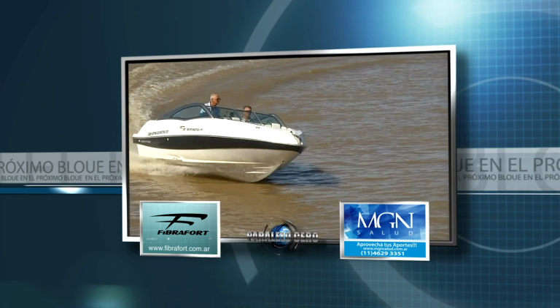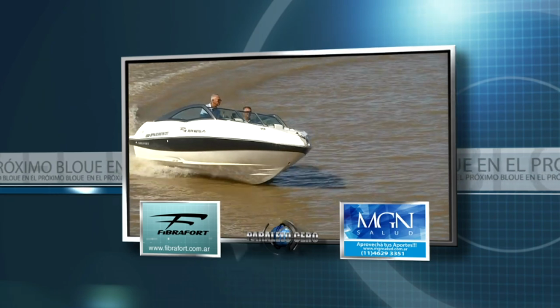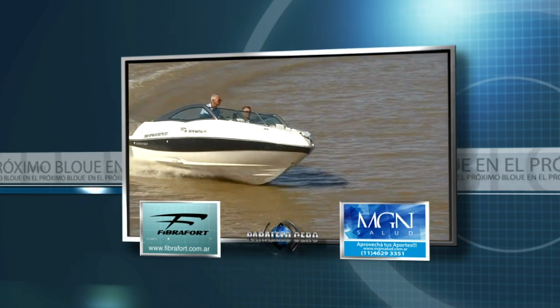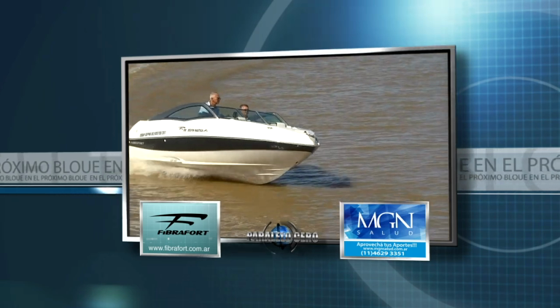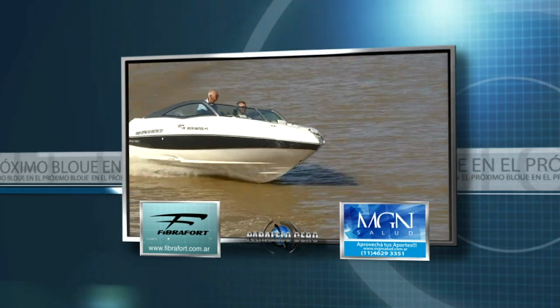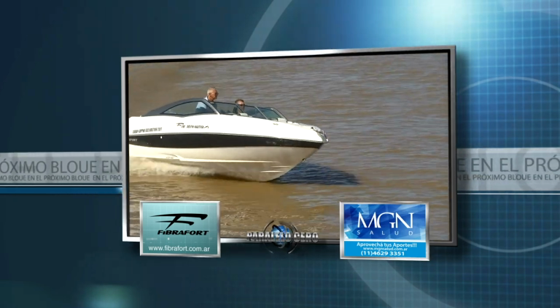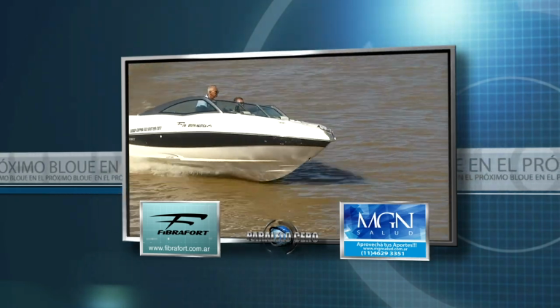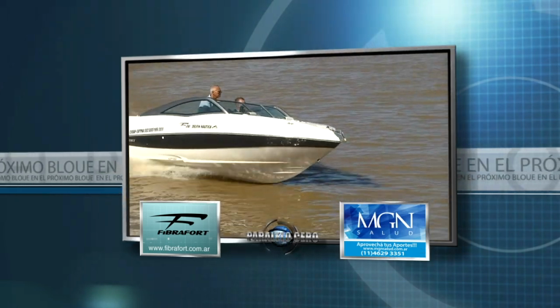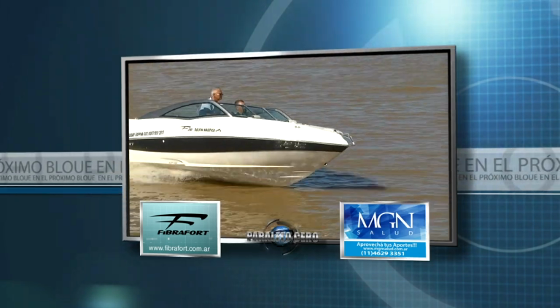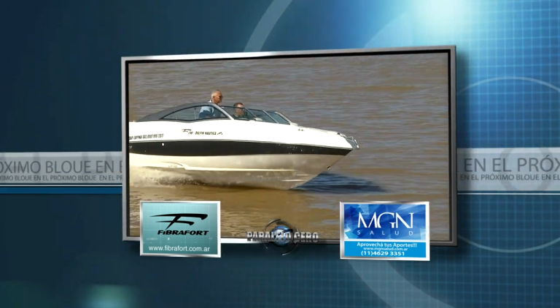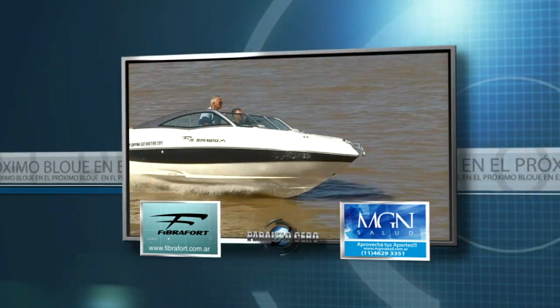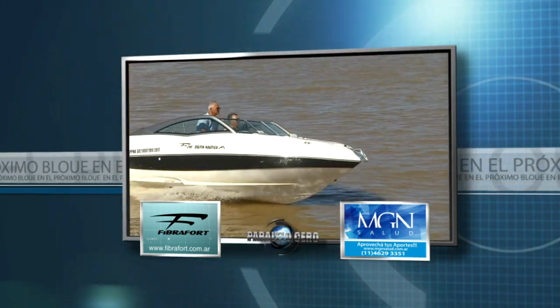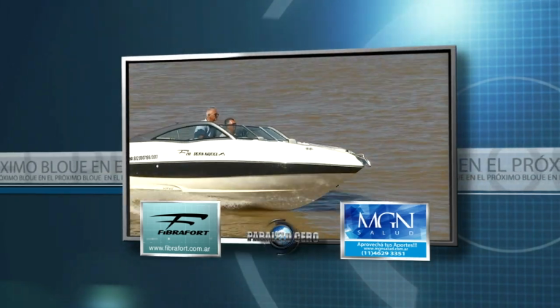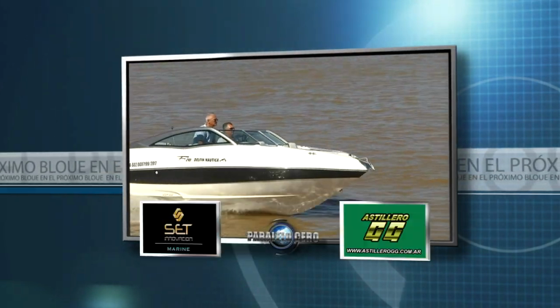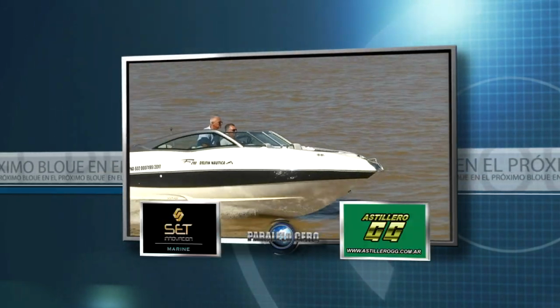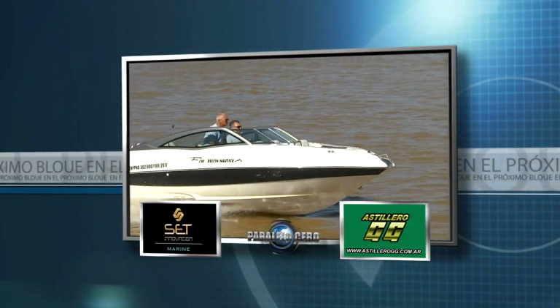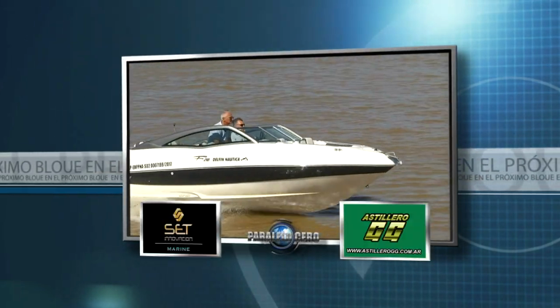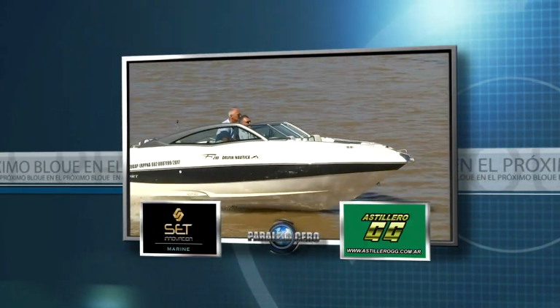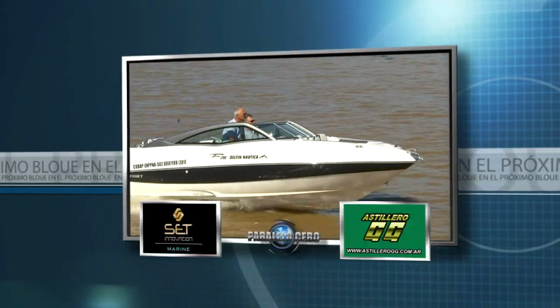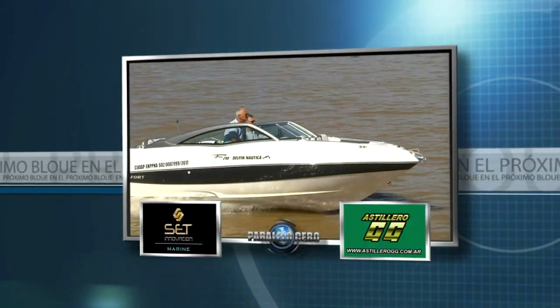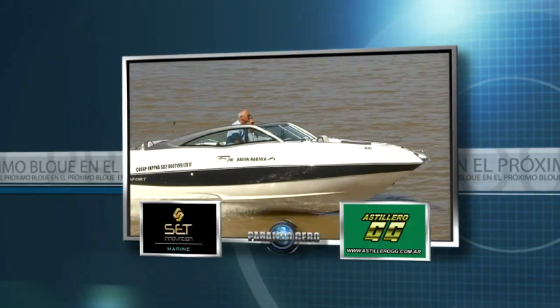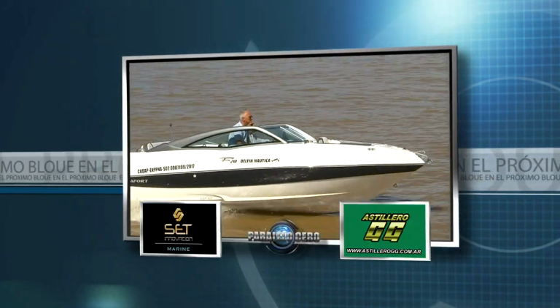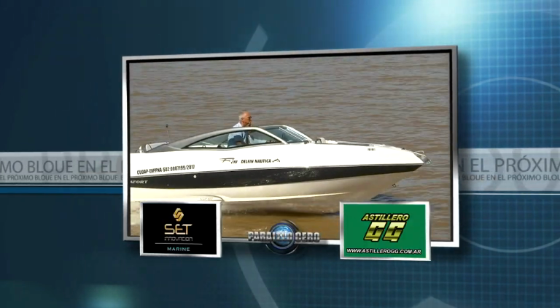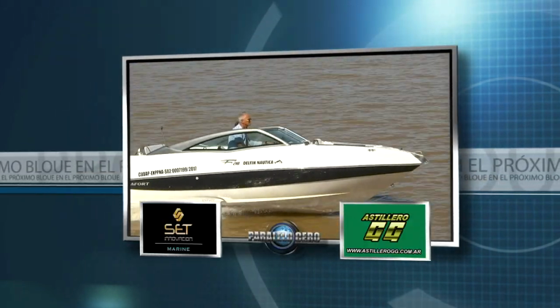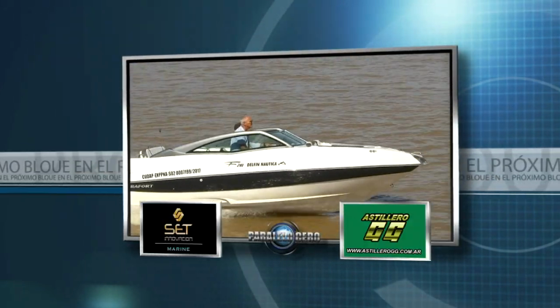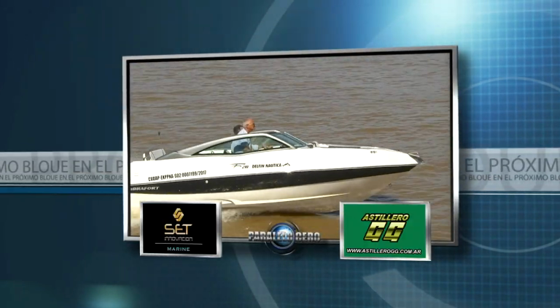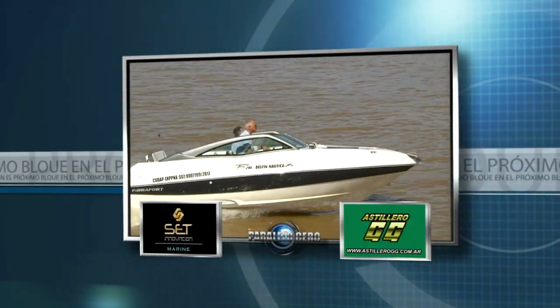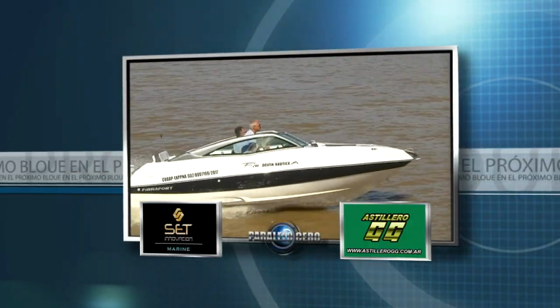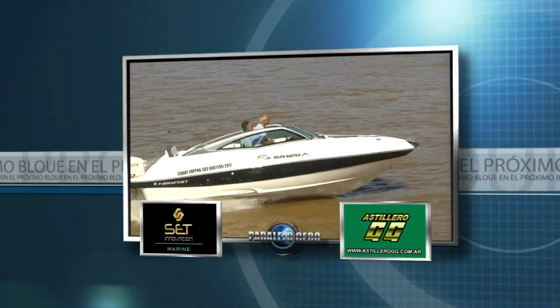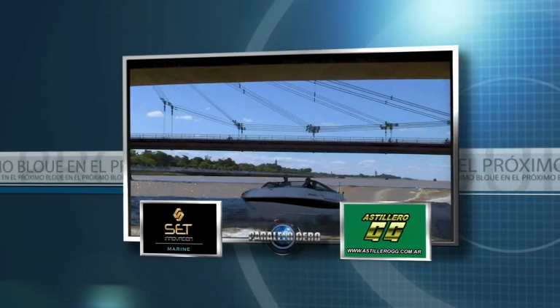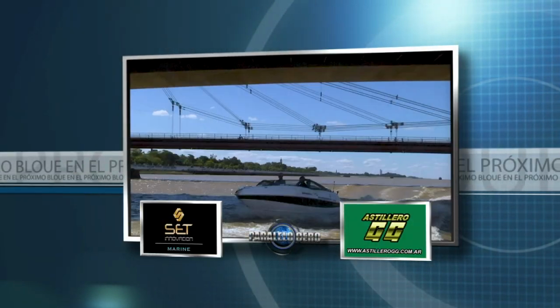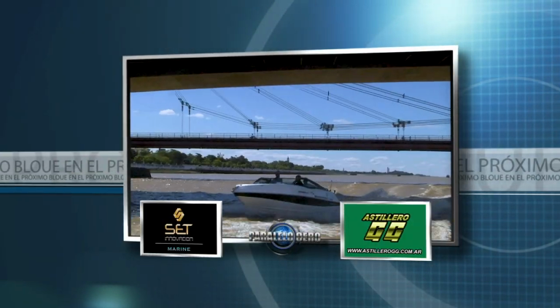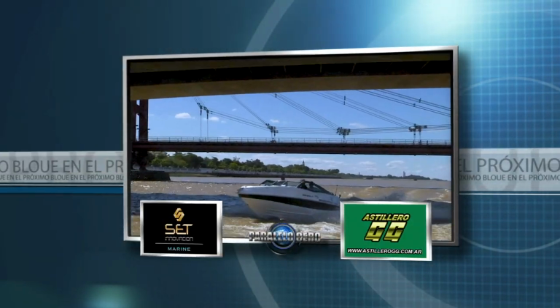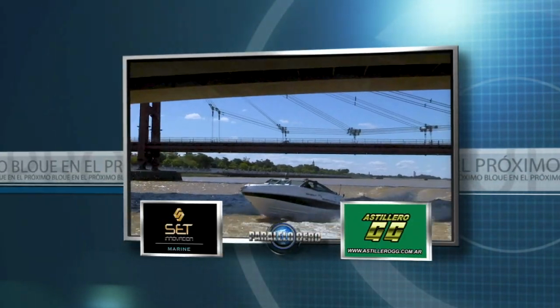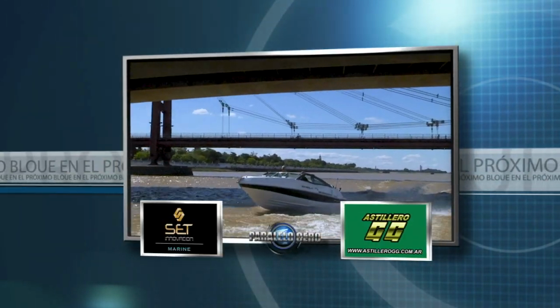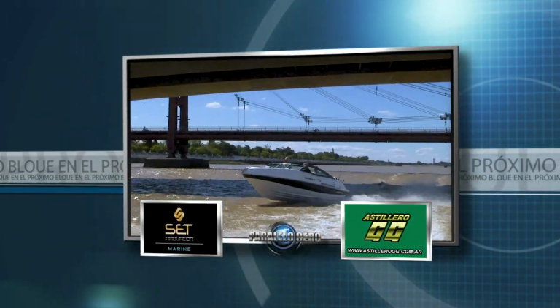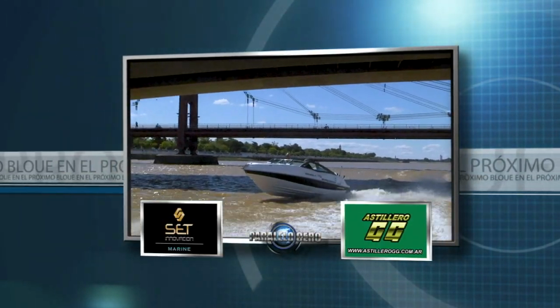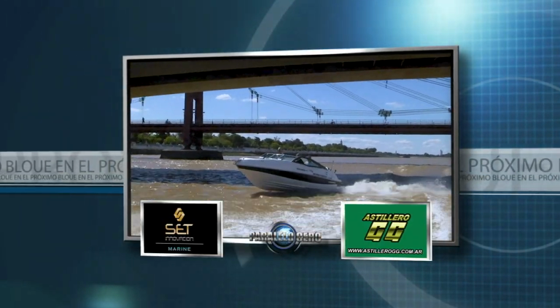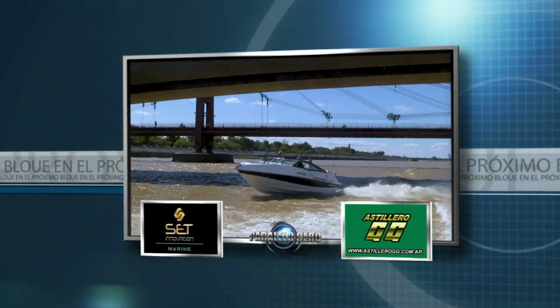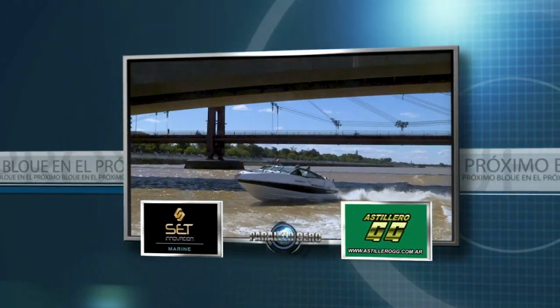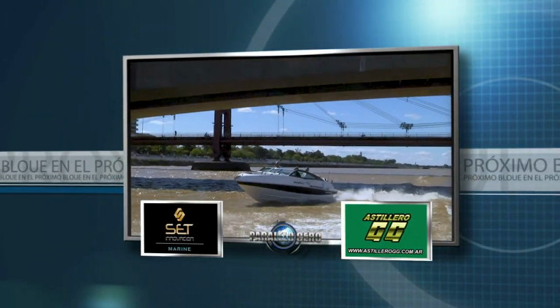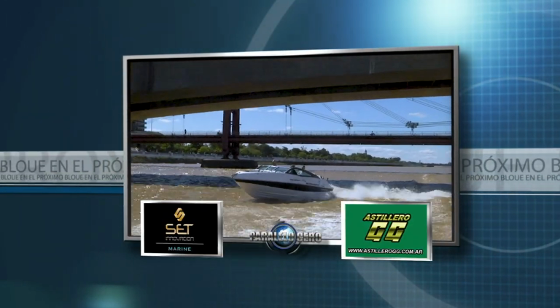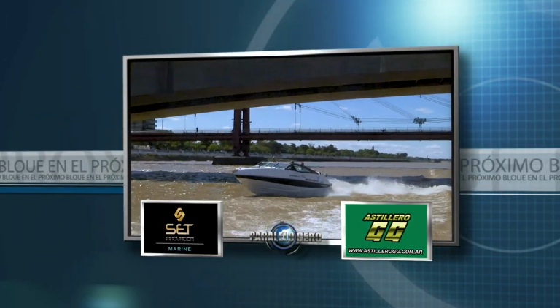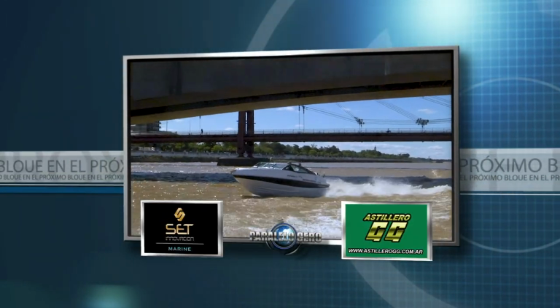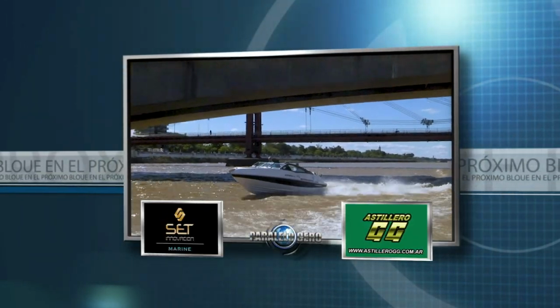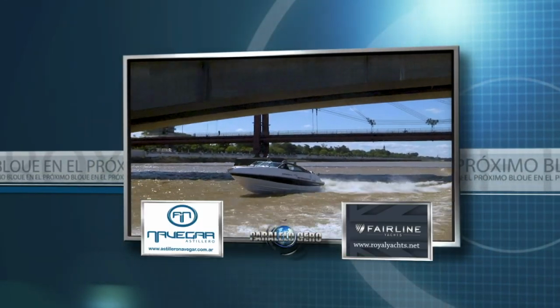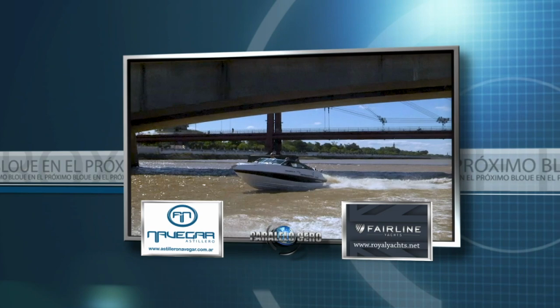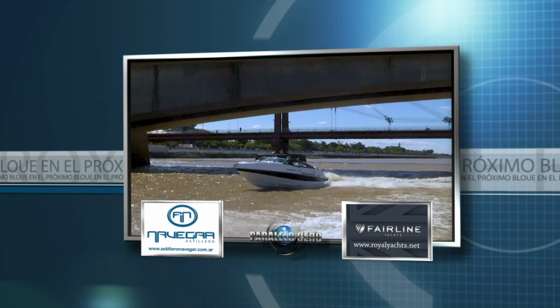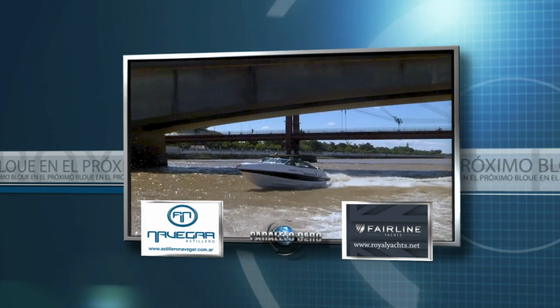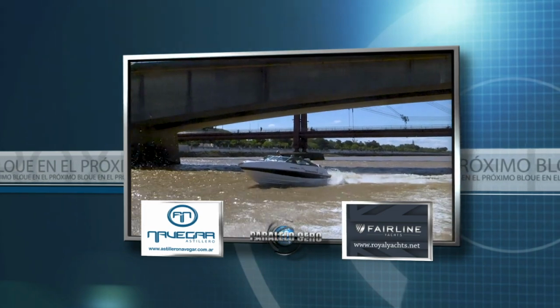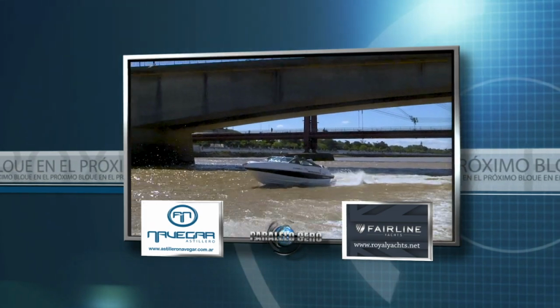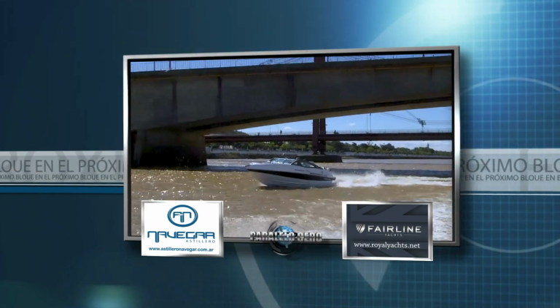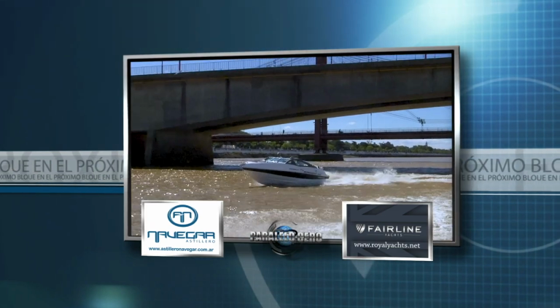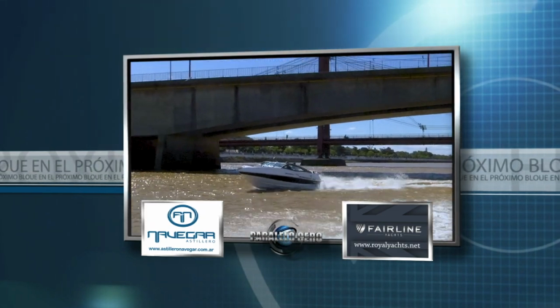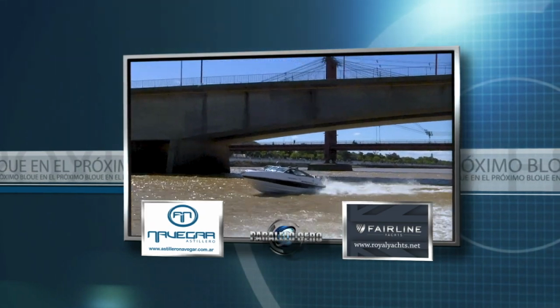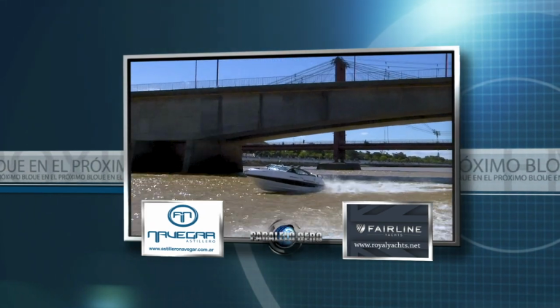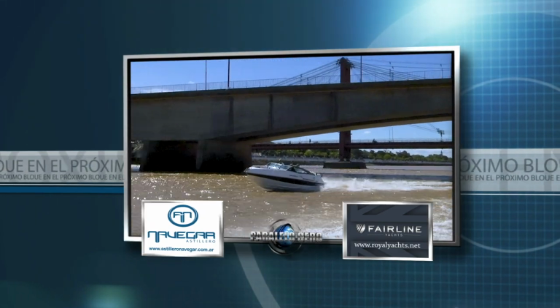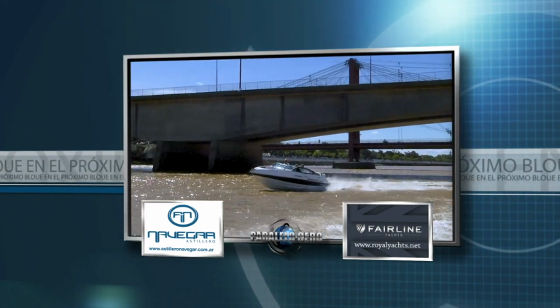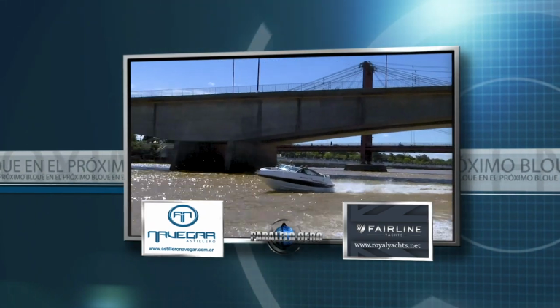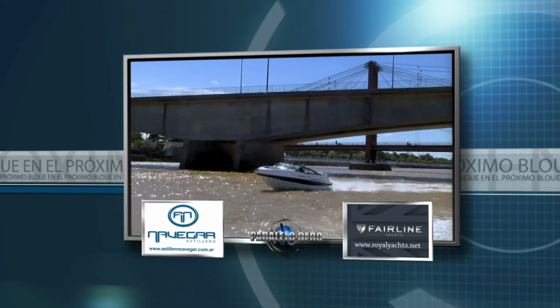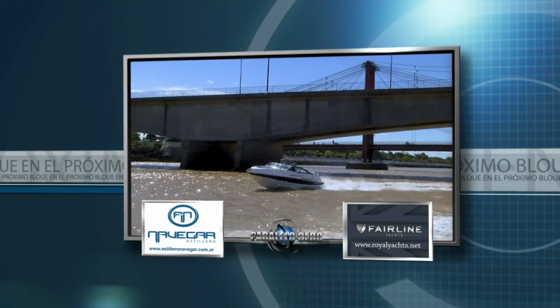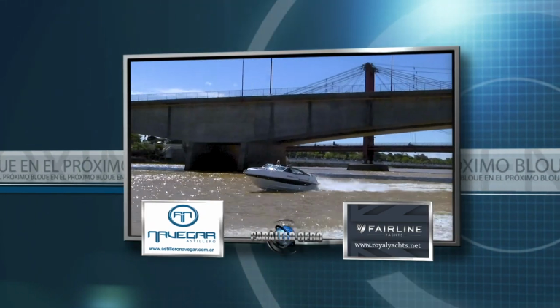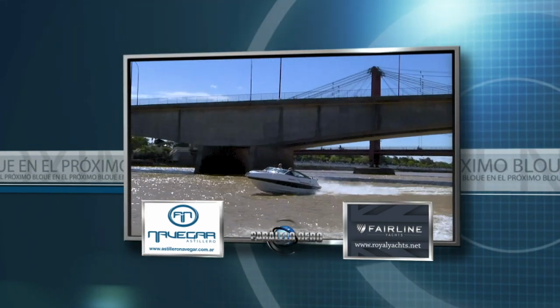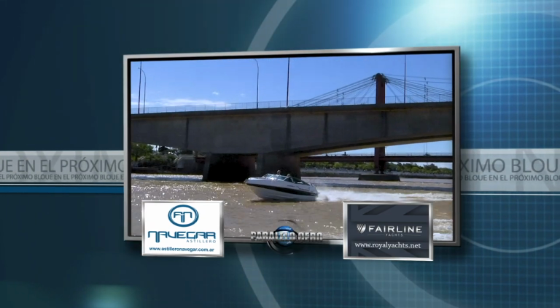Fibra Ford are Brazilian launches available in Argentina. After the break we'll show you the model 210.